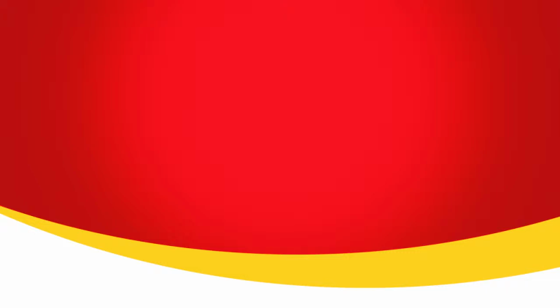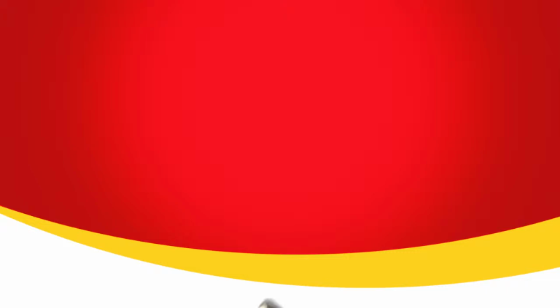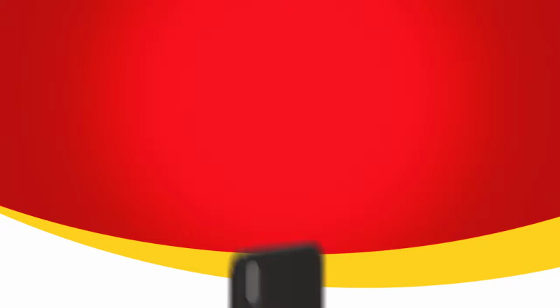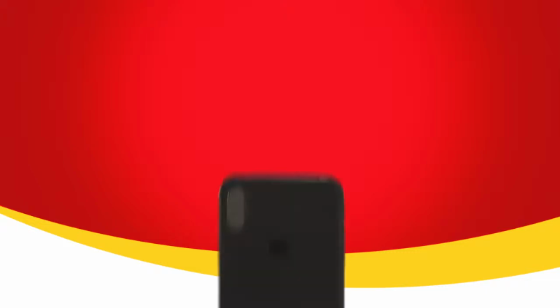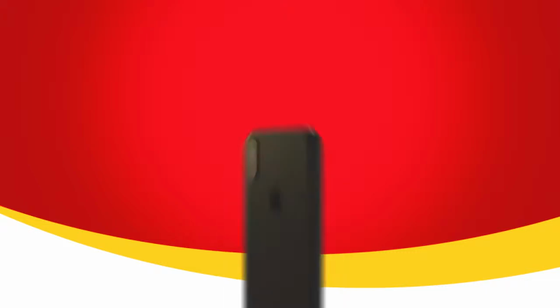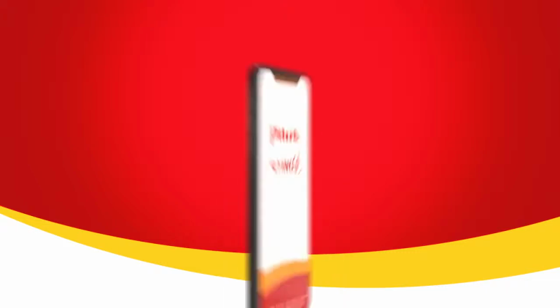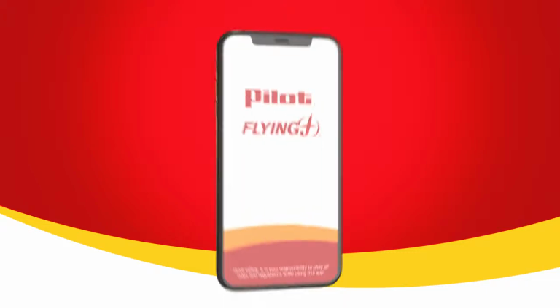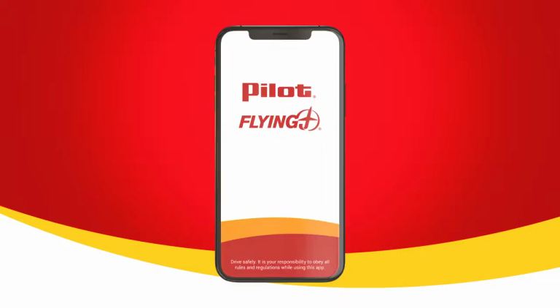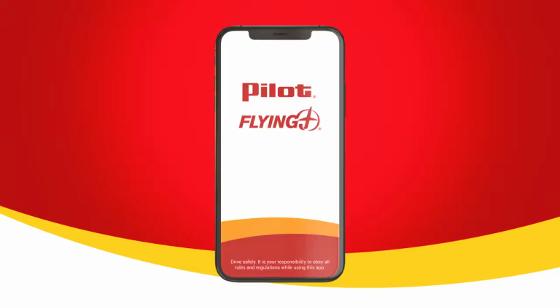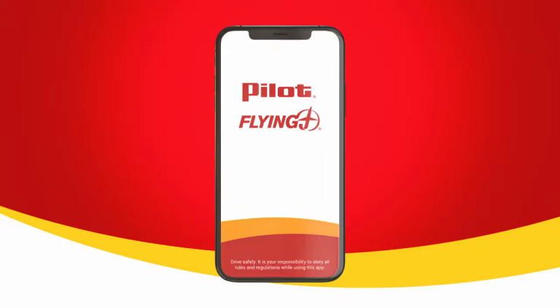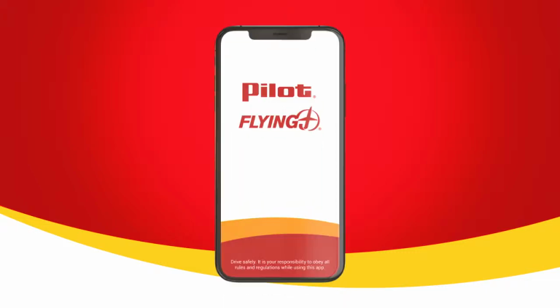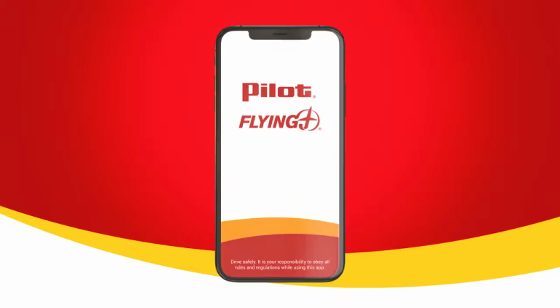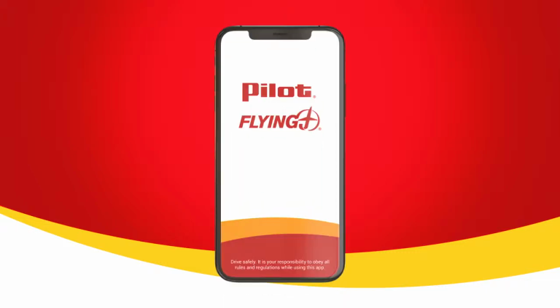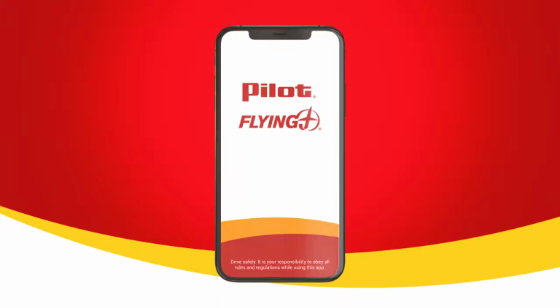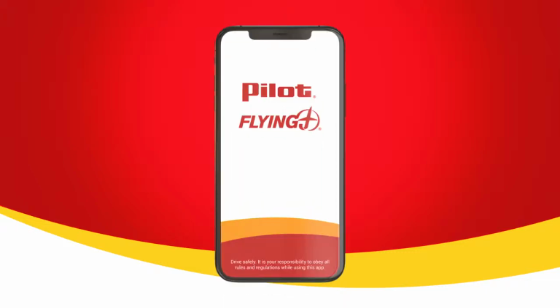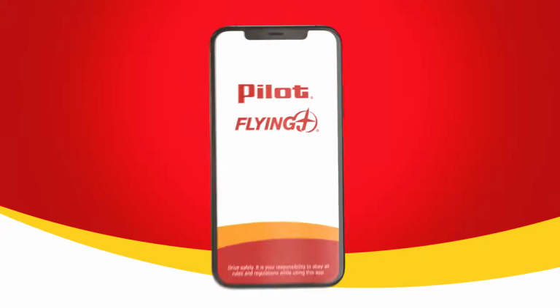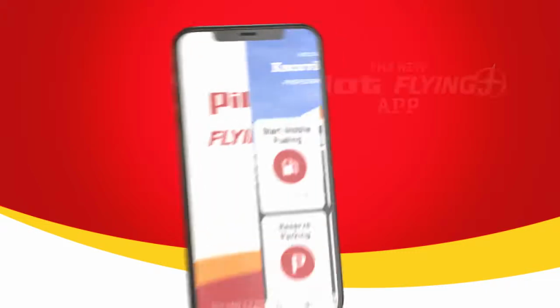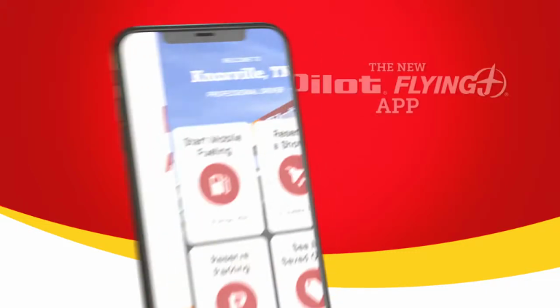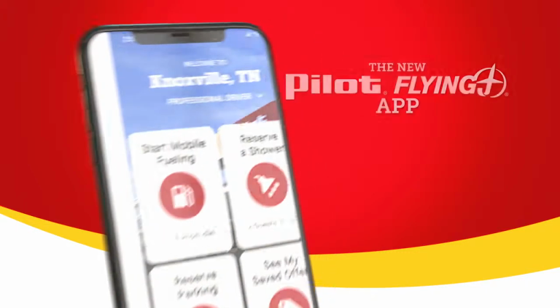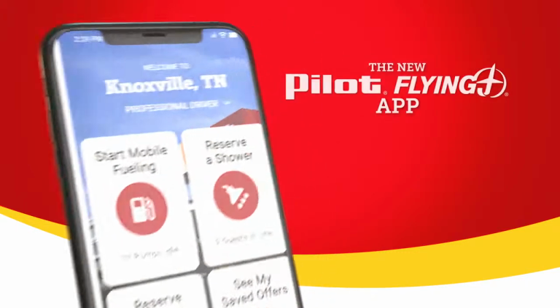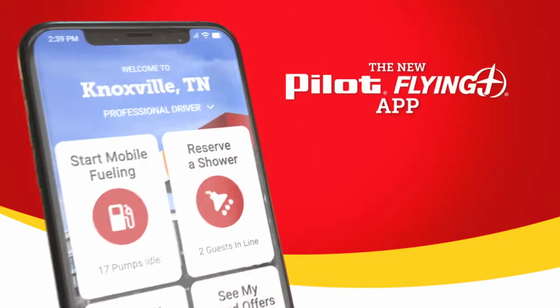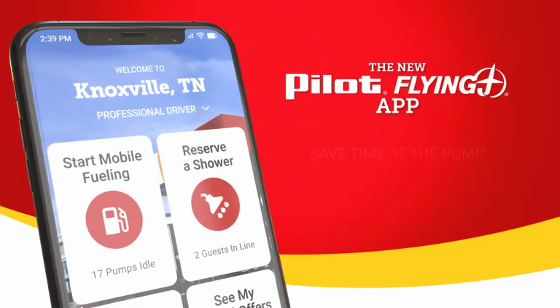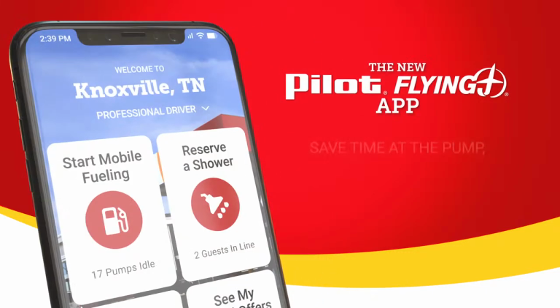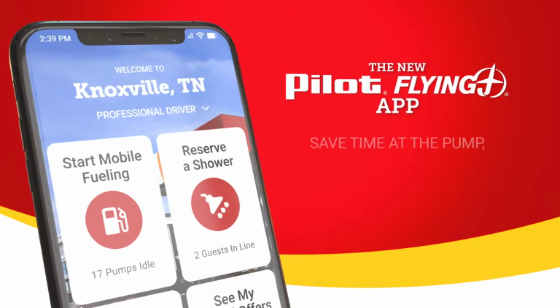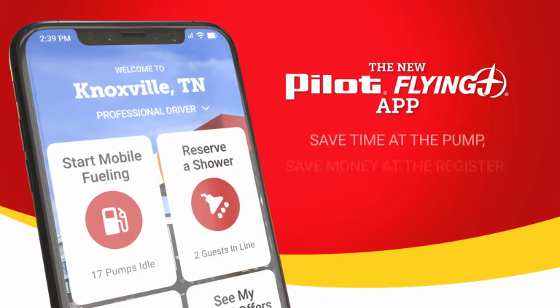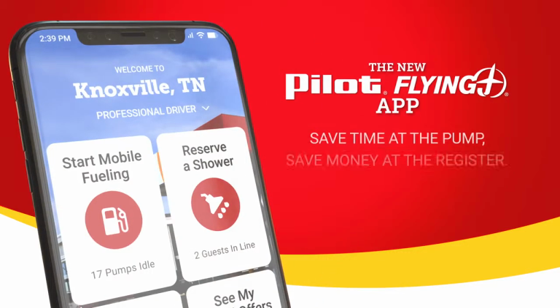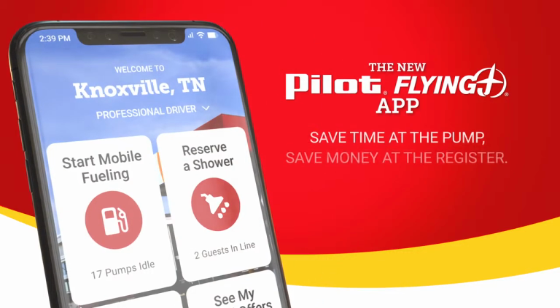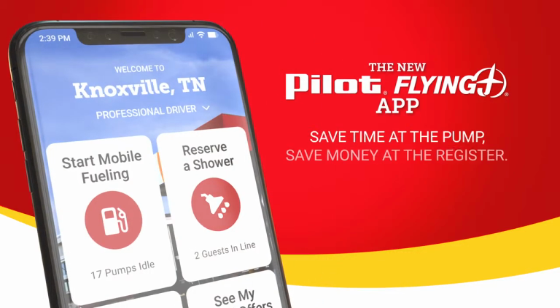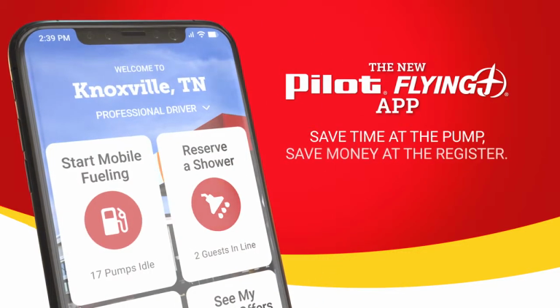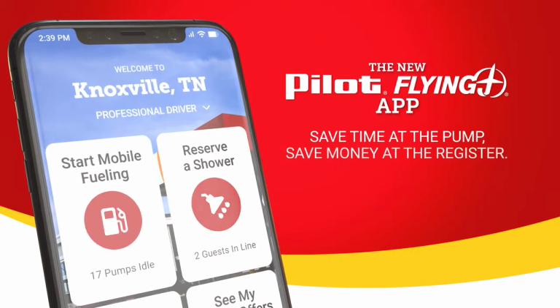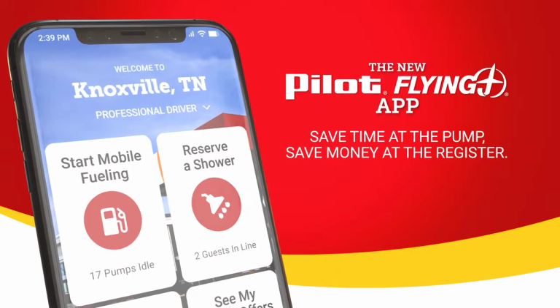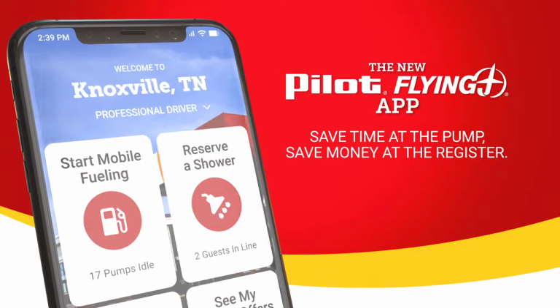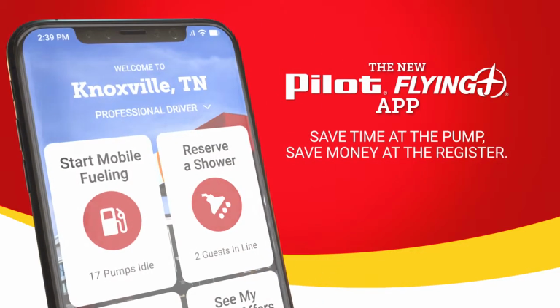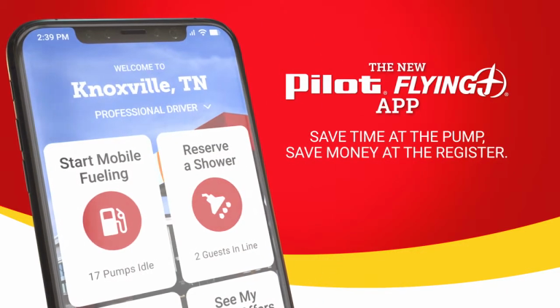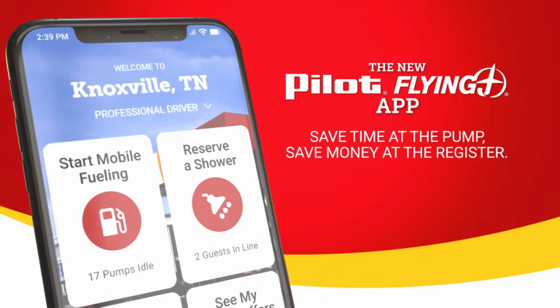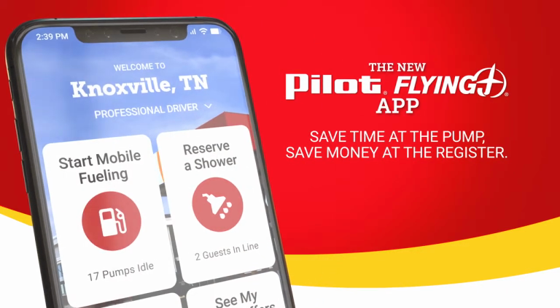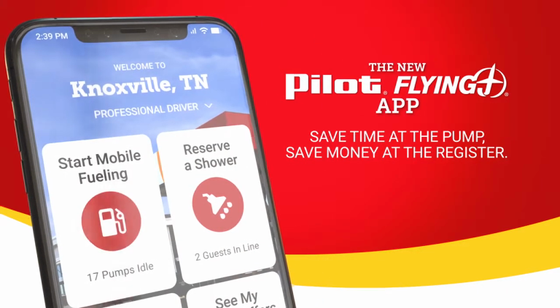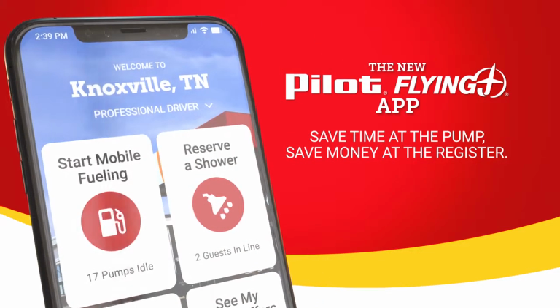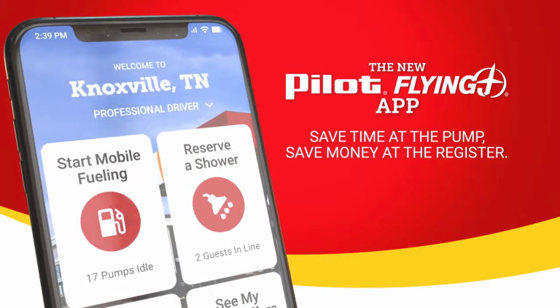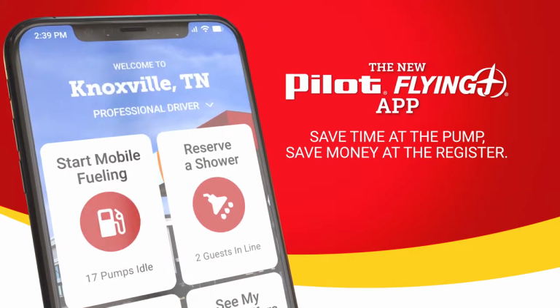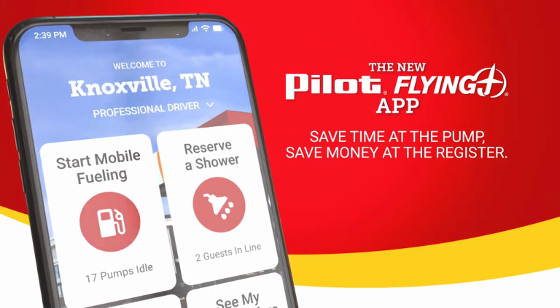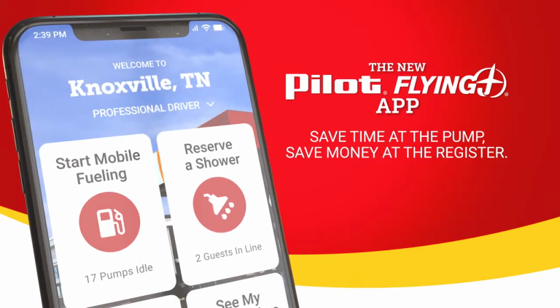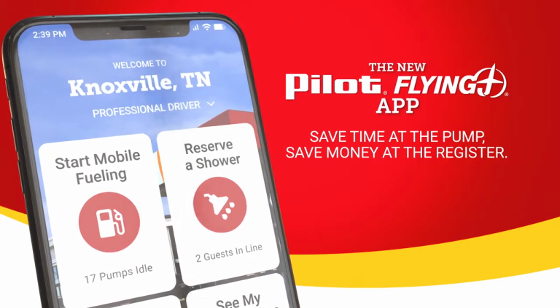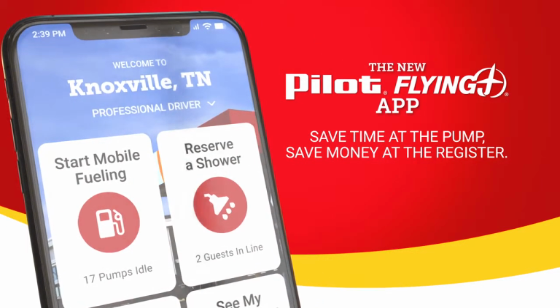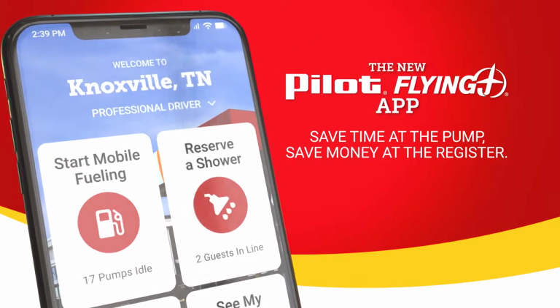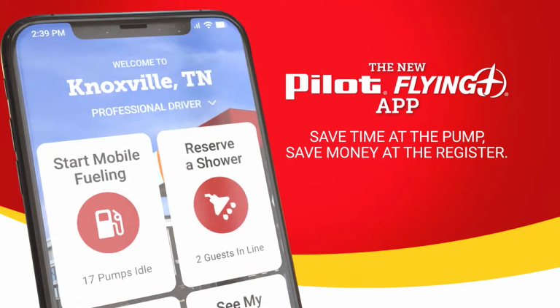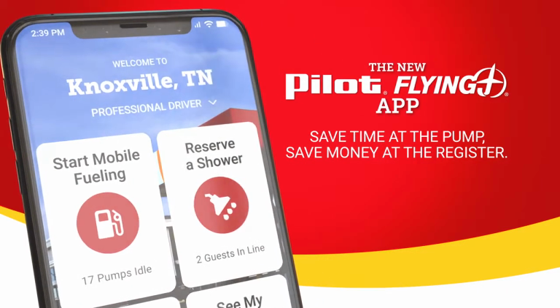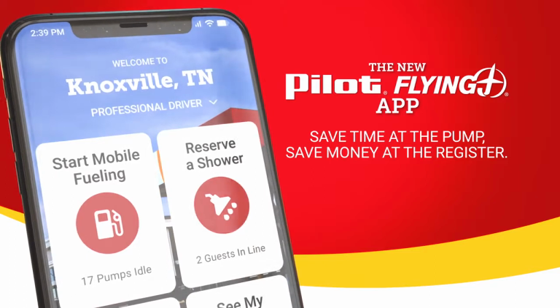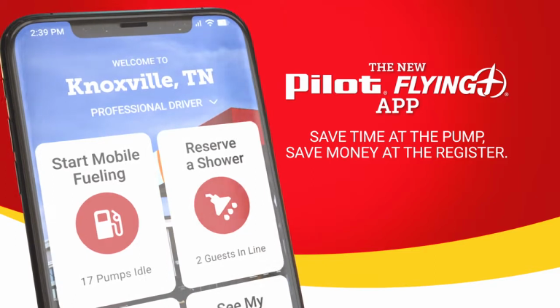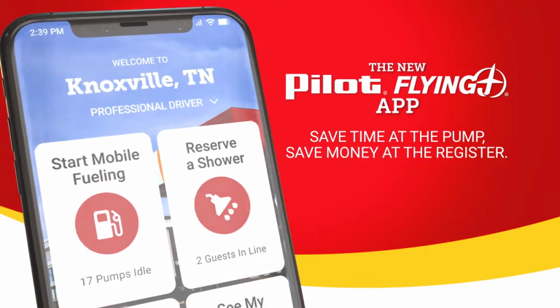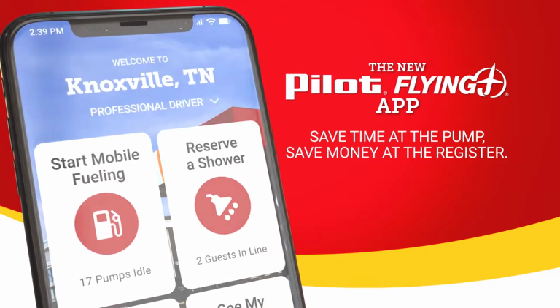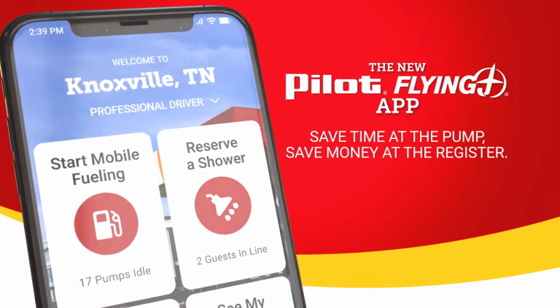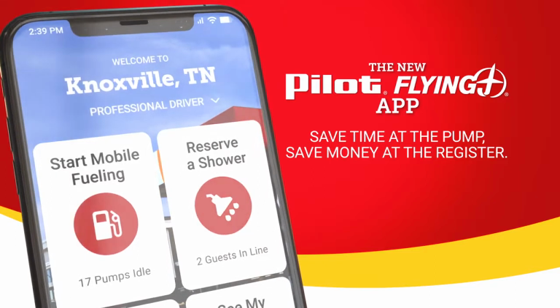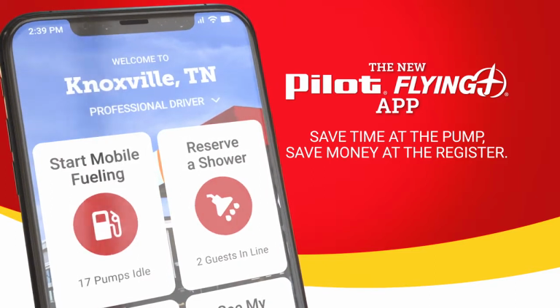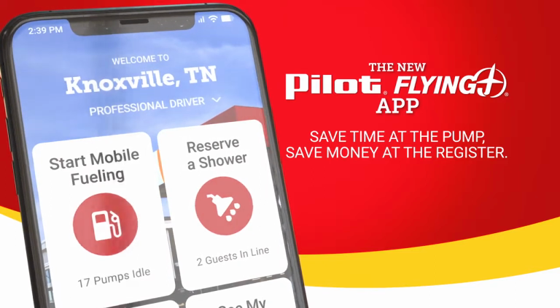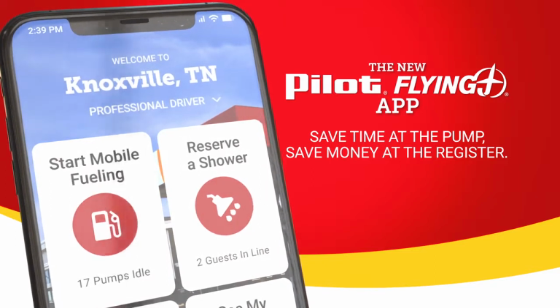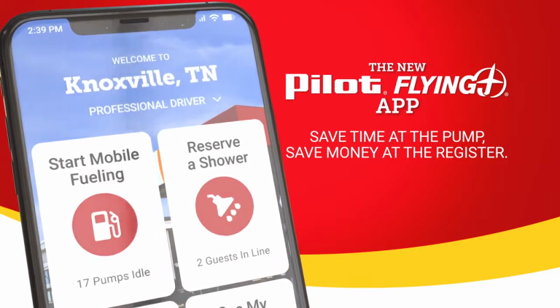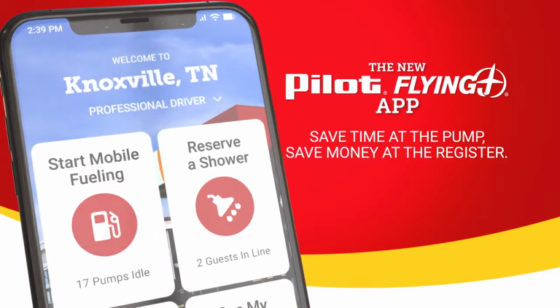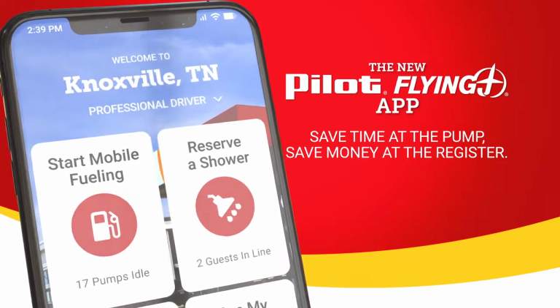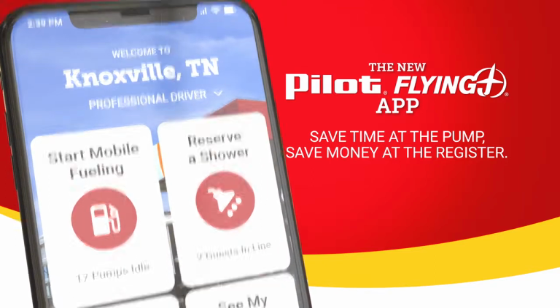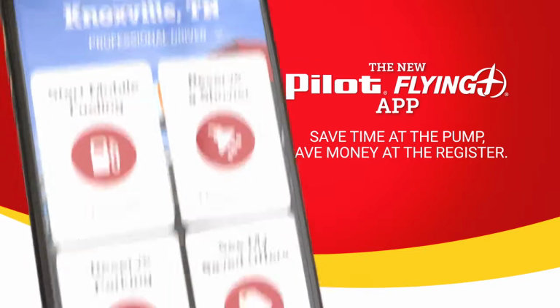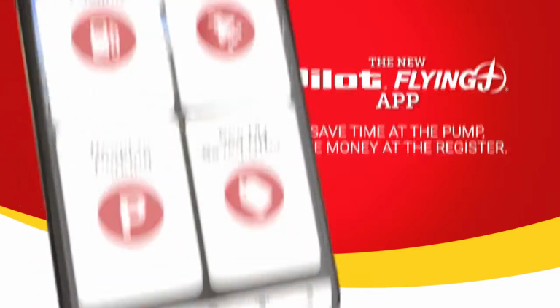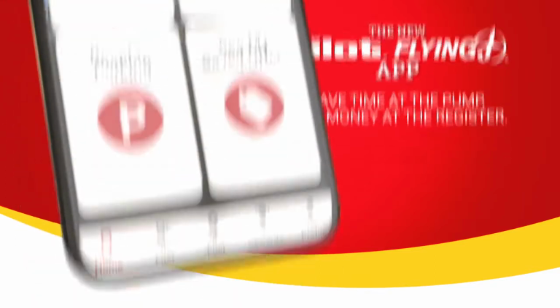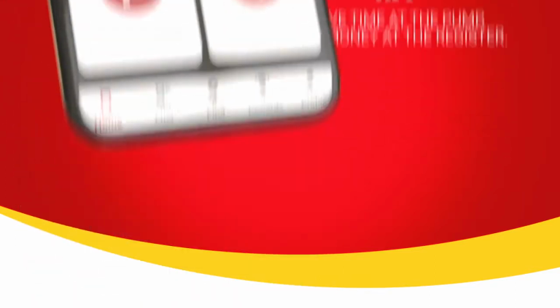Welcome to the new Pilot Flying J App, the easiest way to save time and money on the road. It's the one app every driver needs.